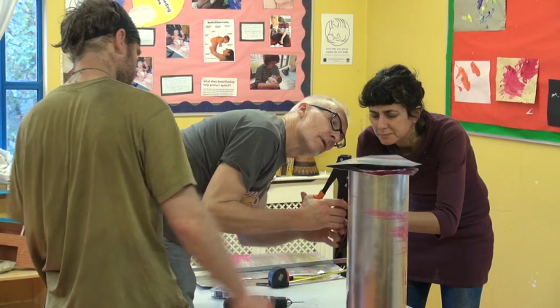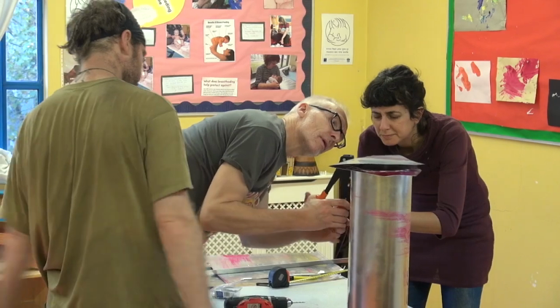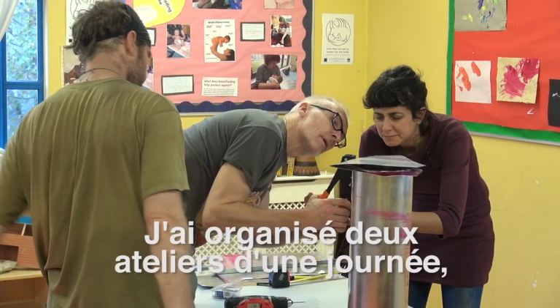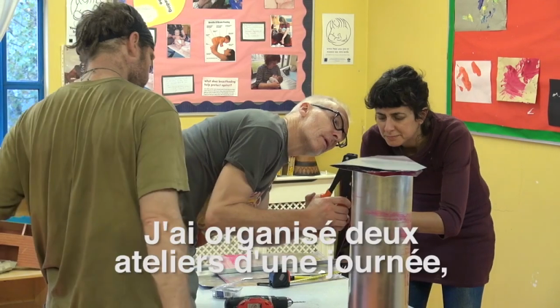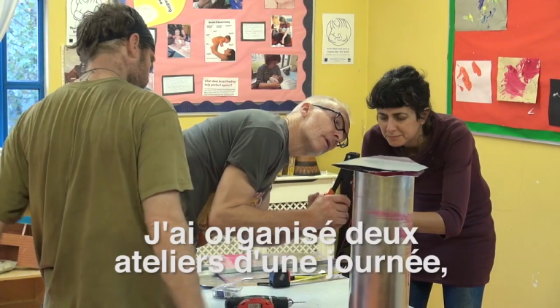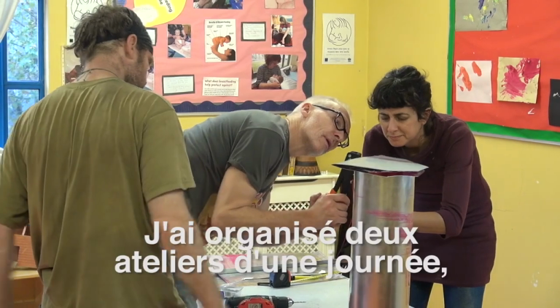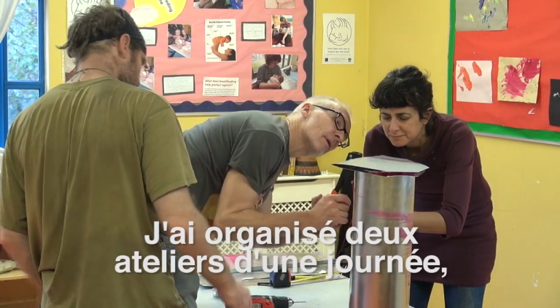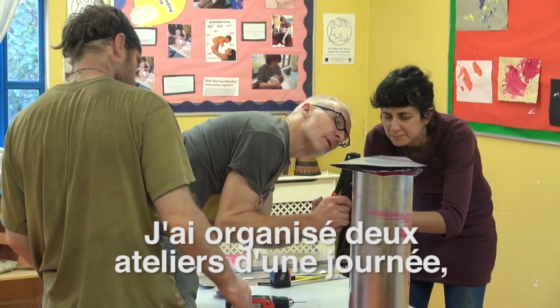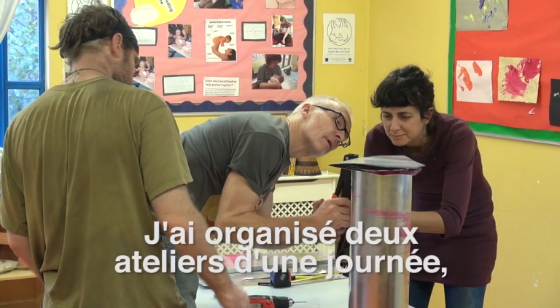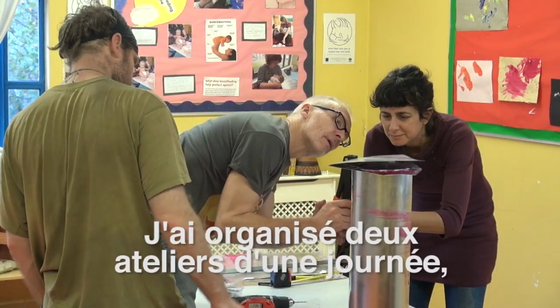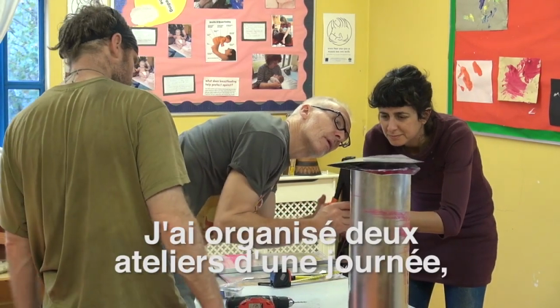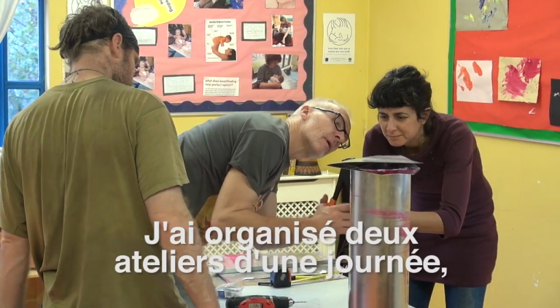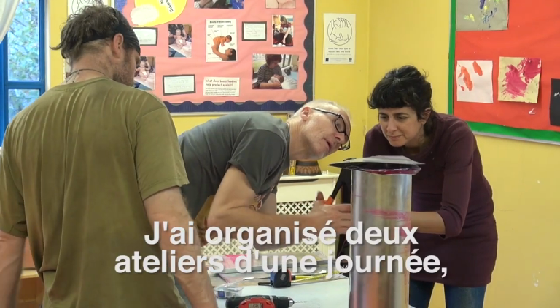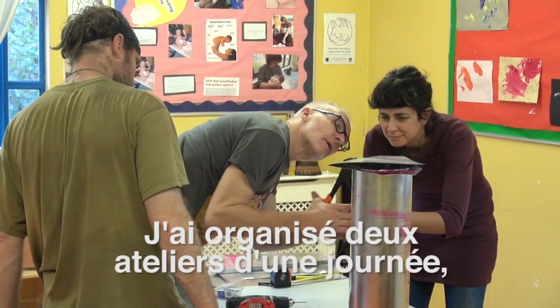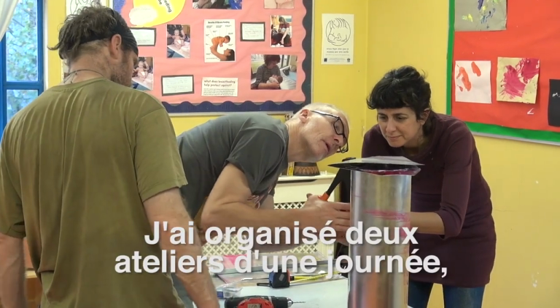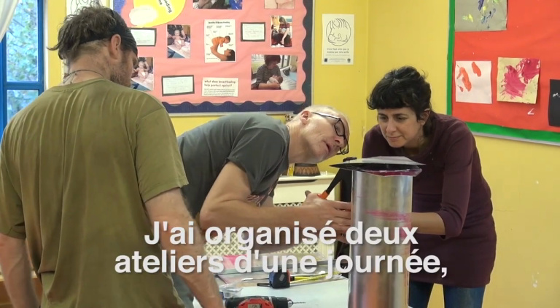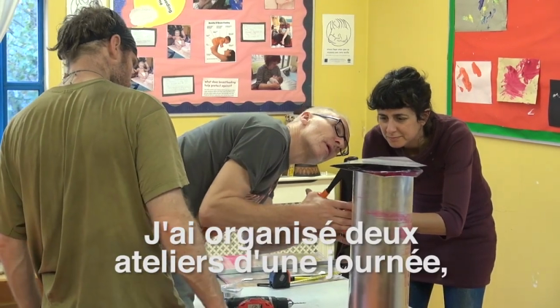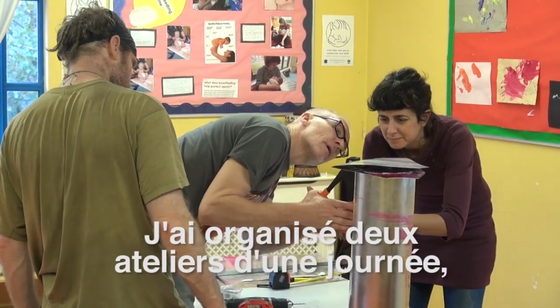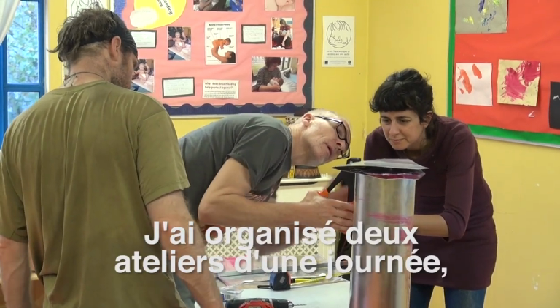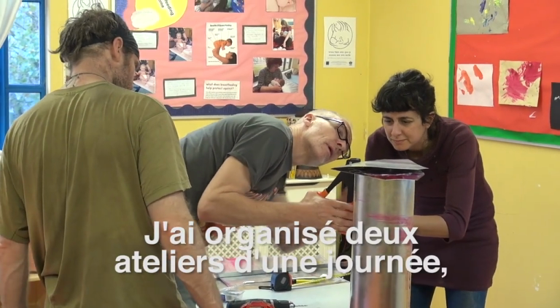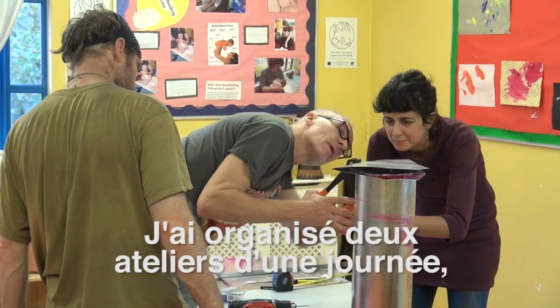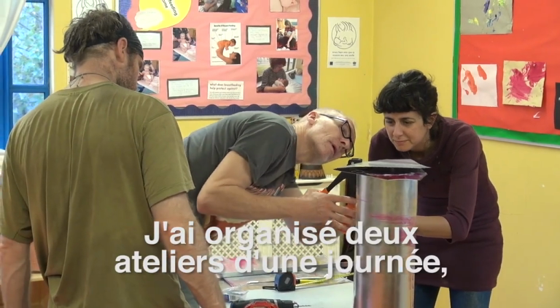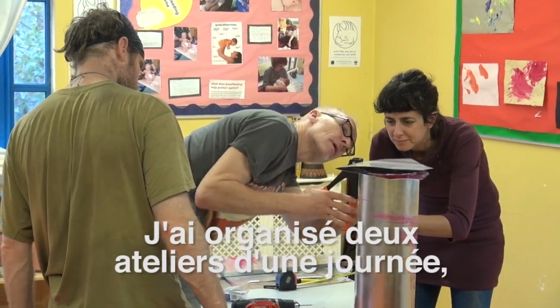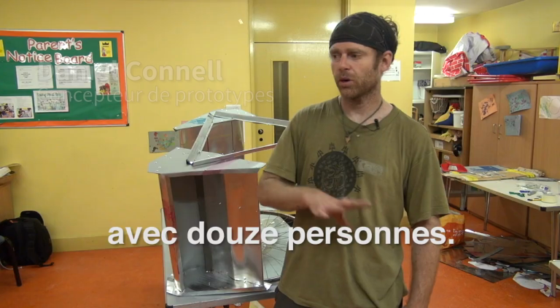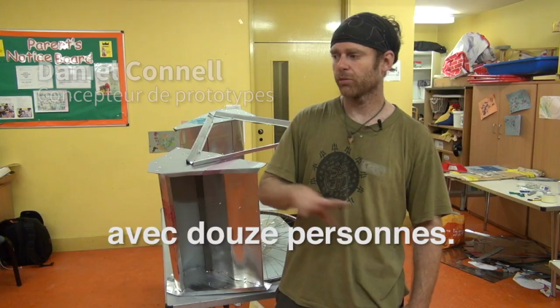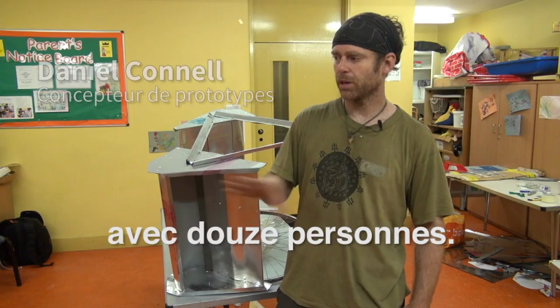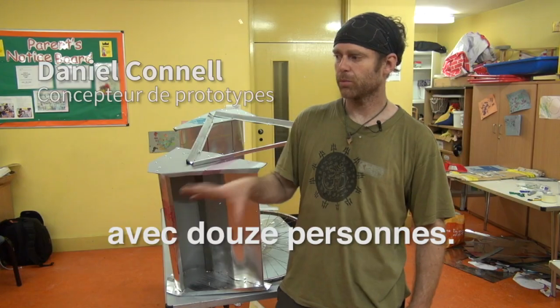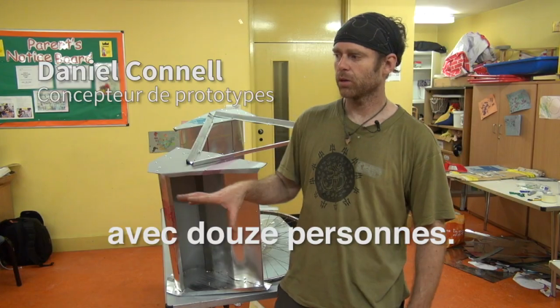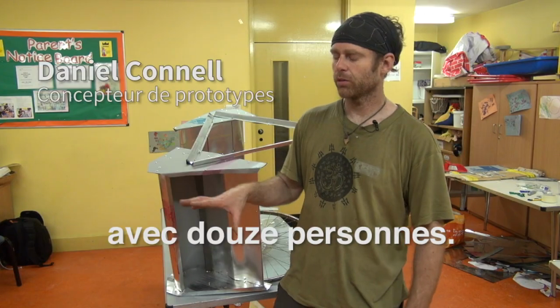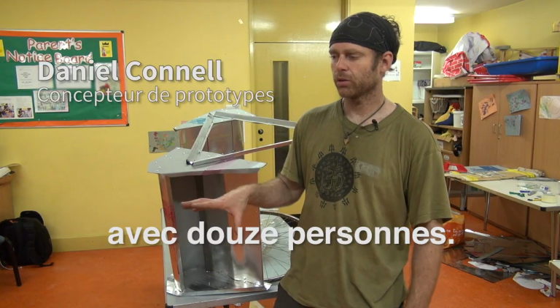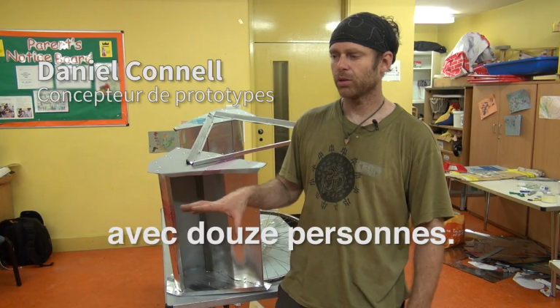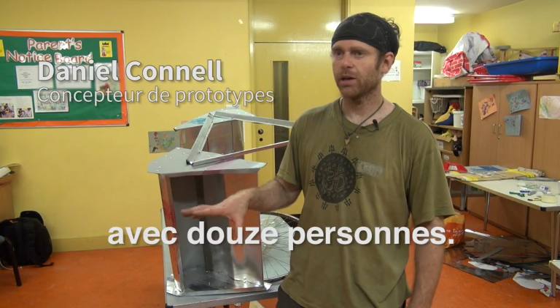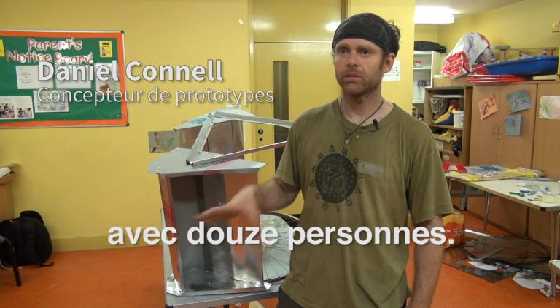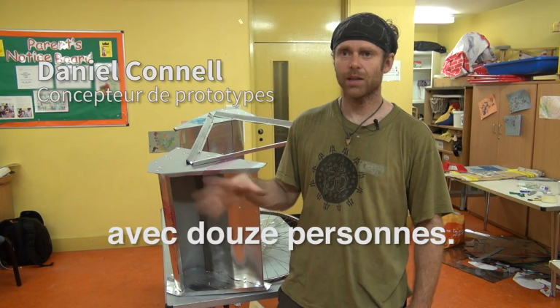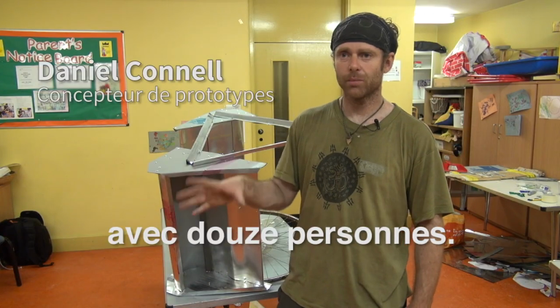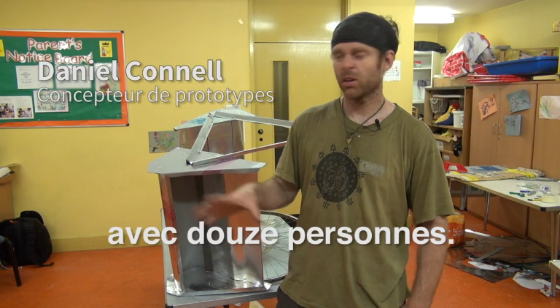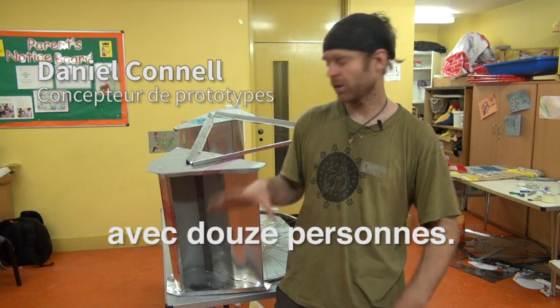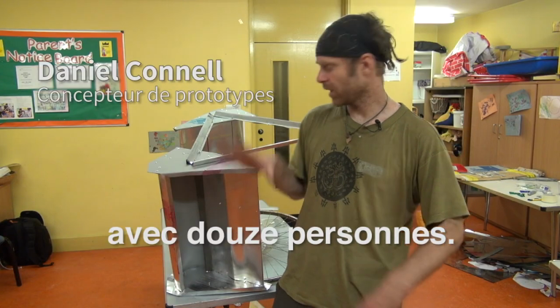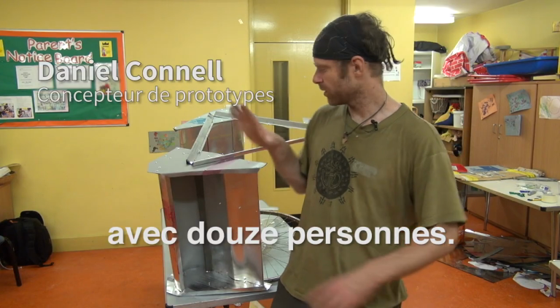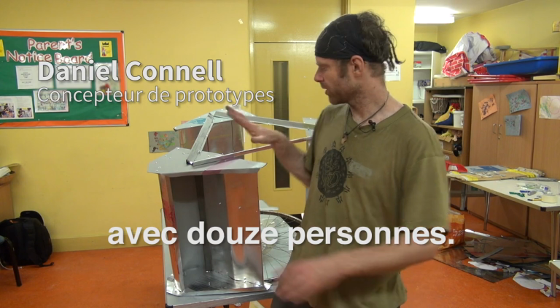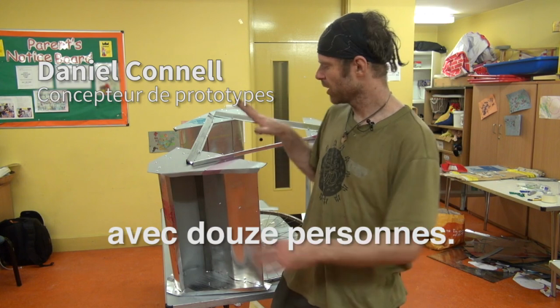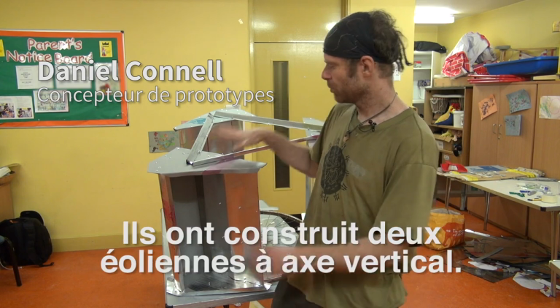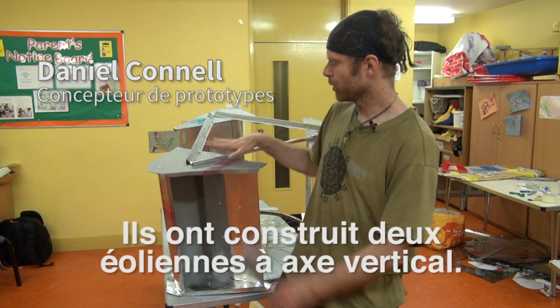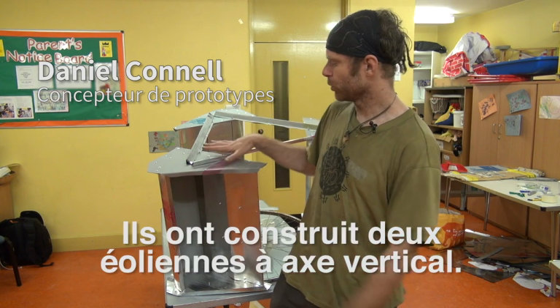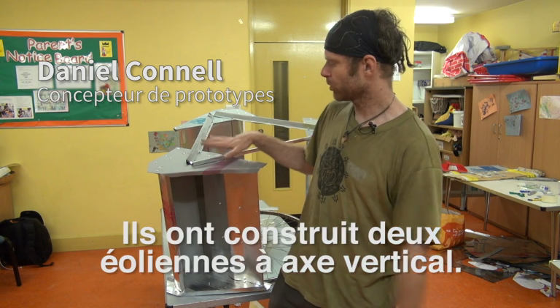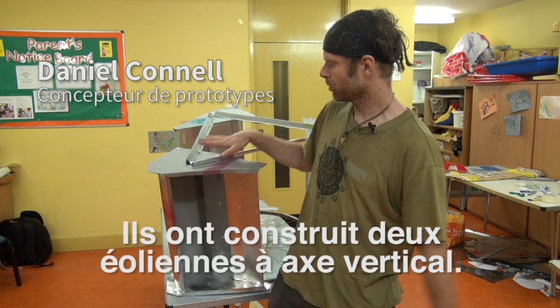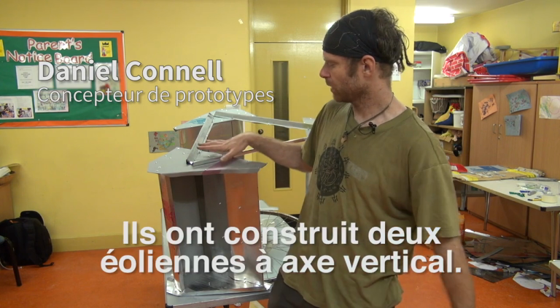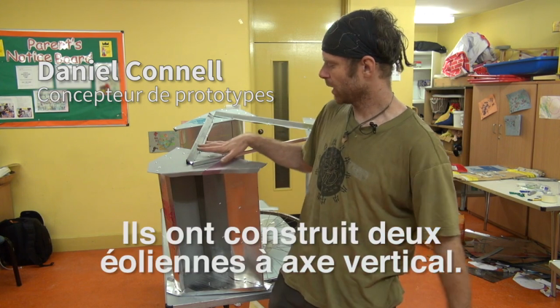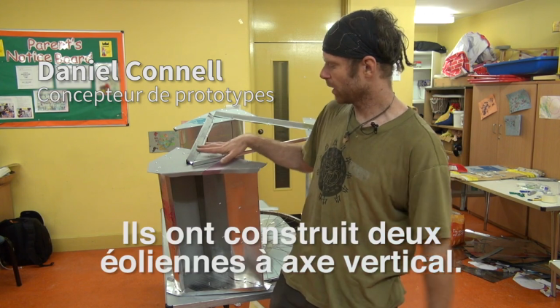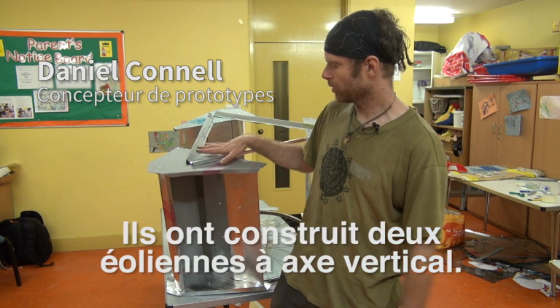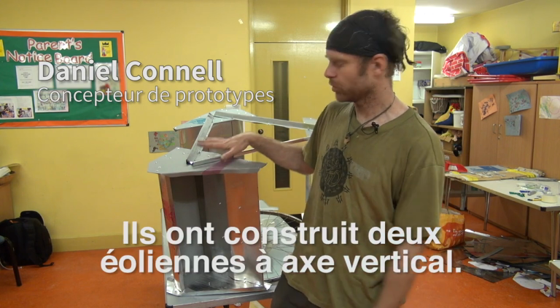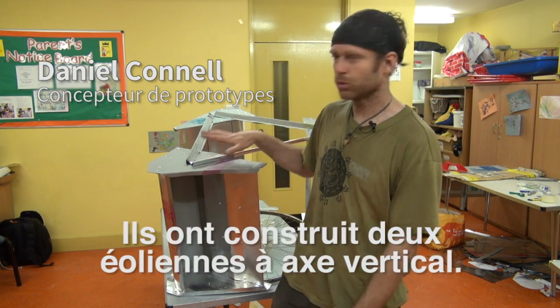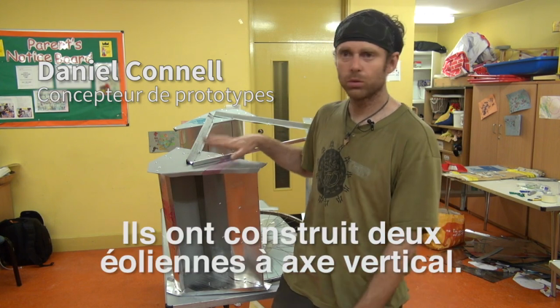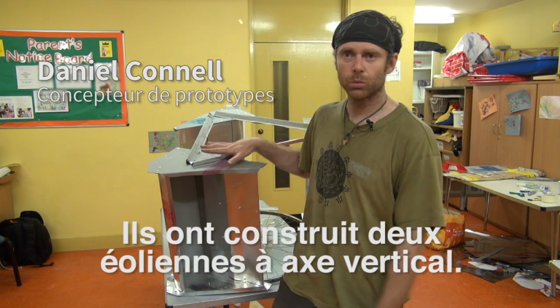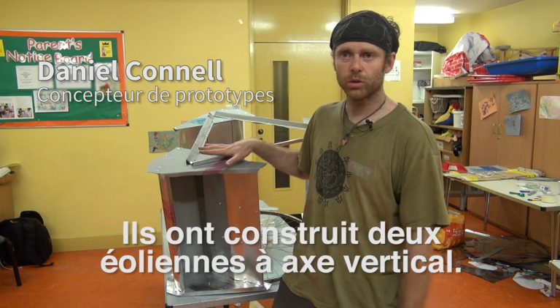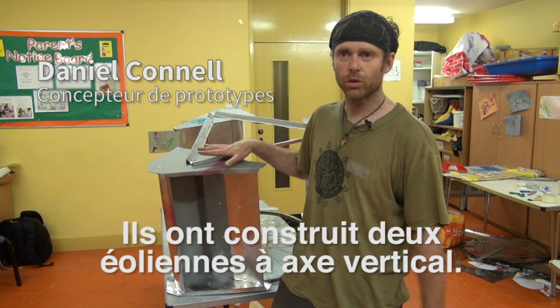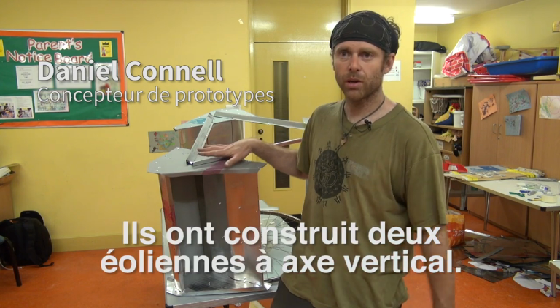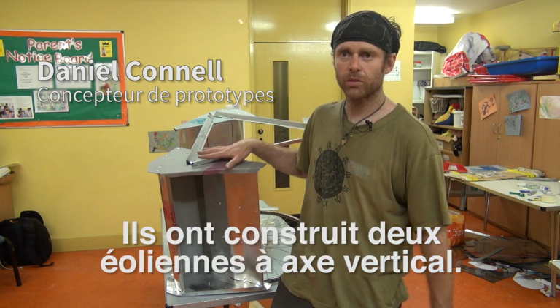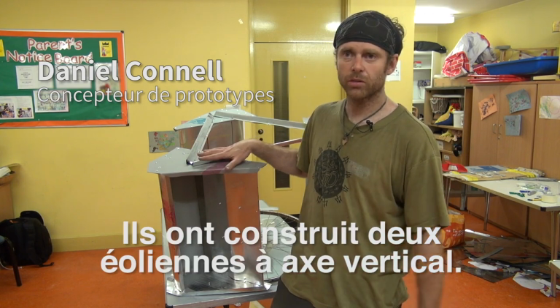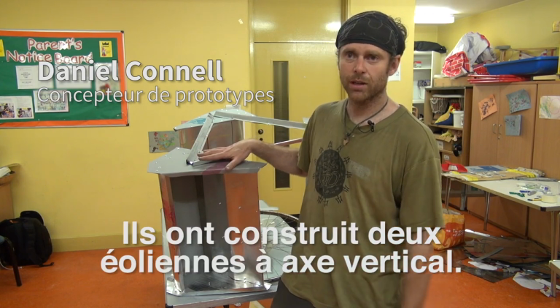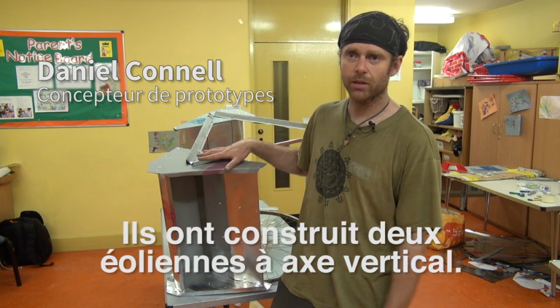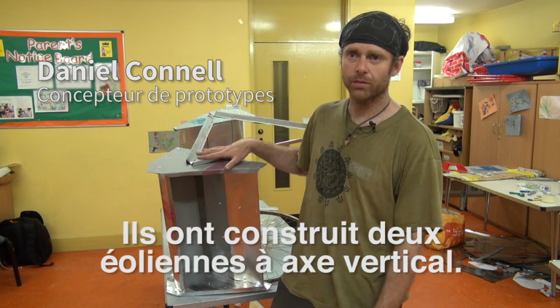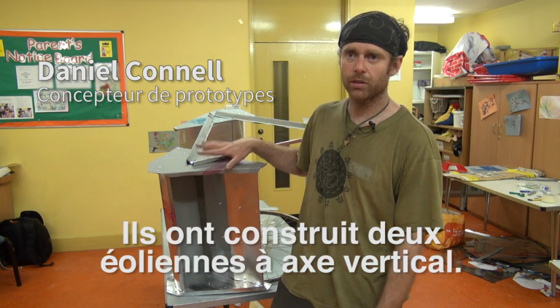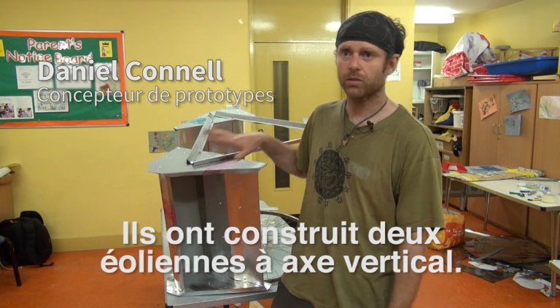The last two days we've had two one-day workshops. Twelve people over the two days that came in have built two wind turbines, start to finish.